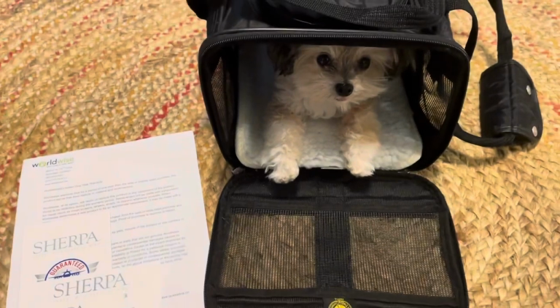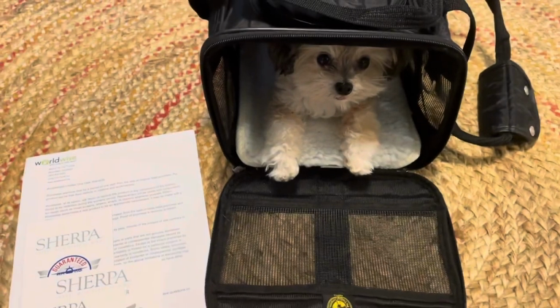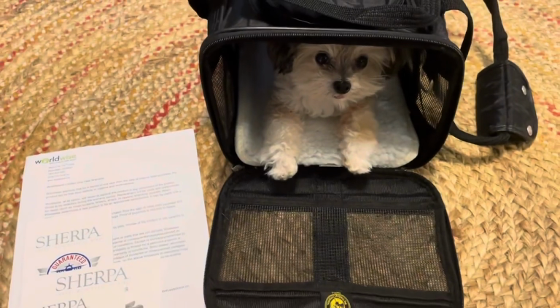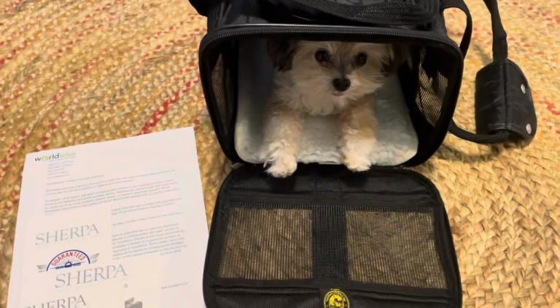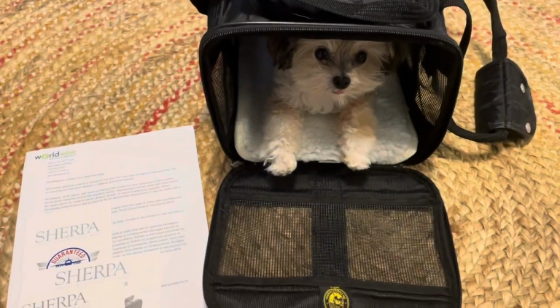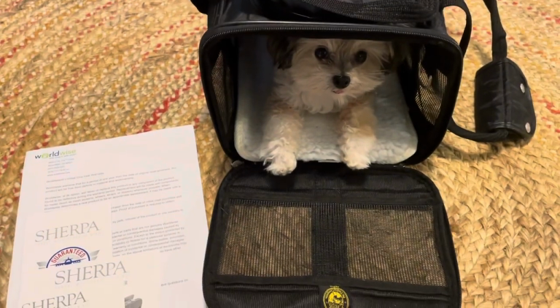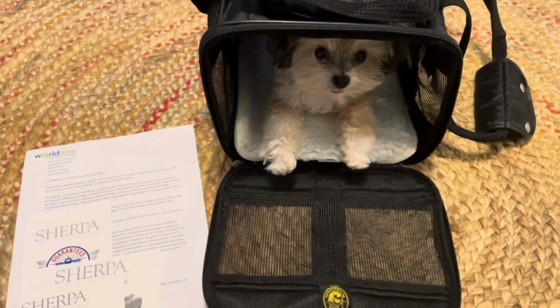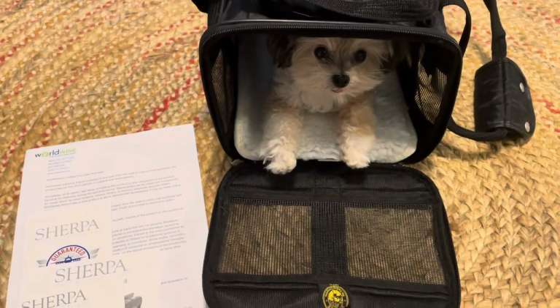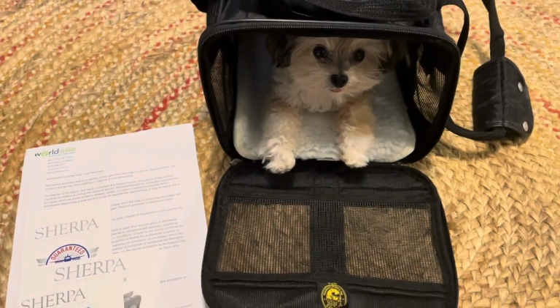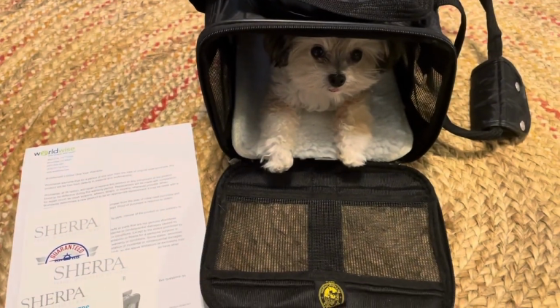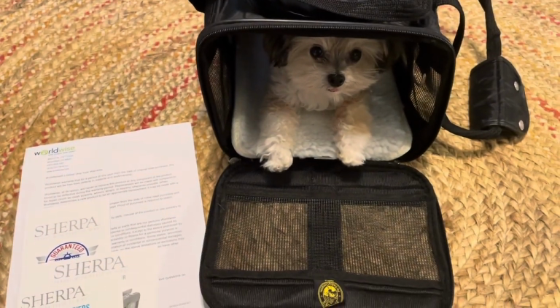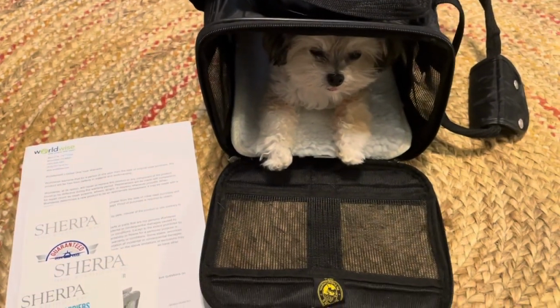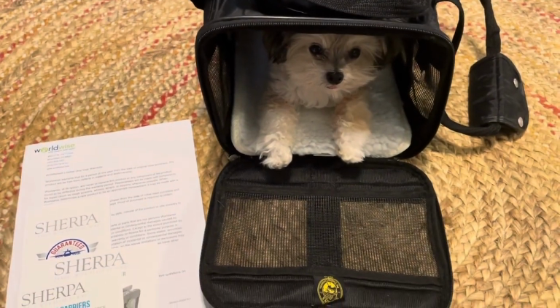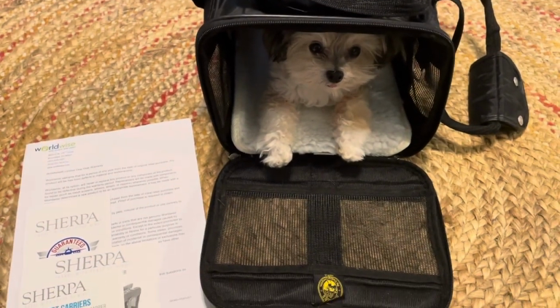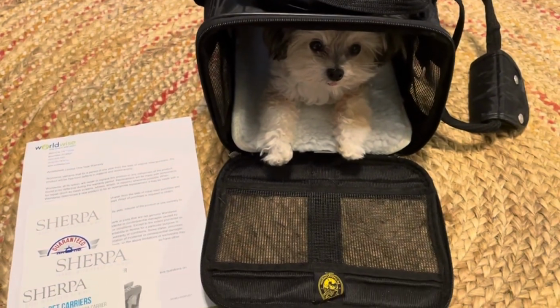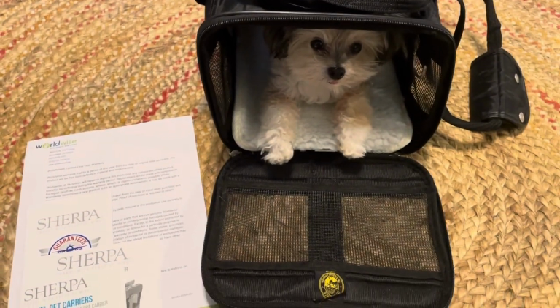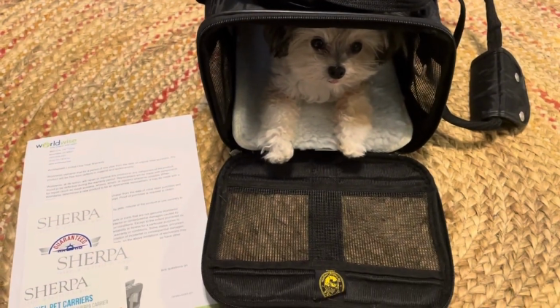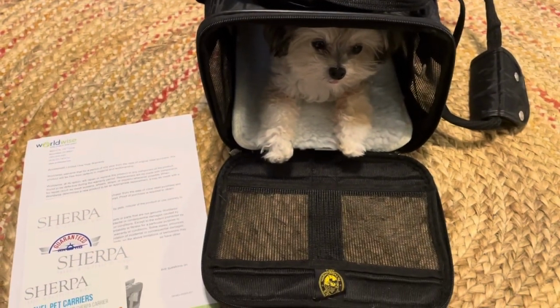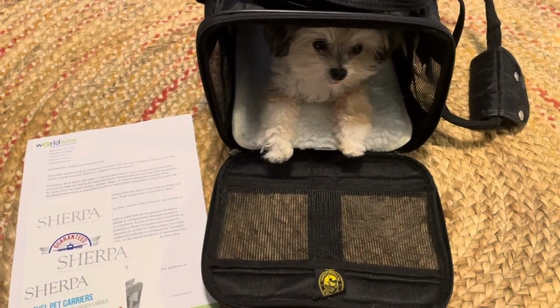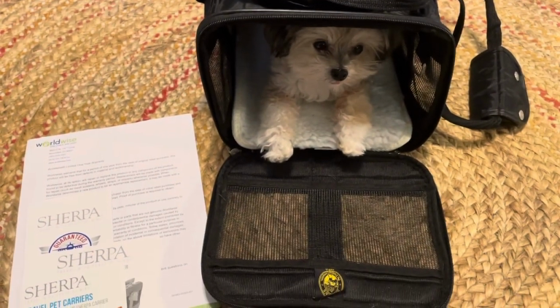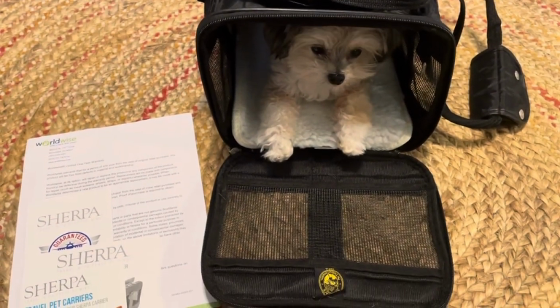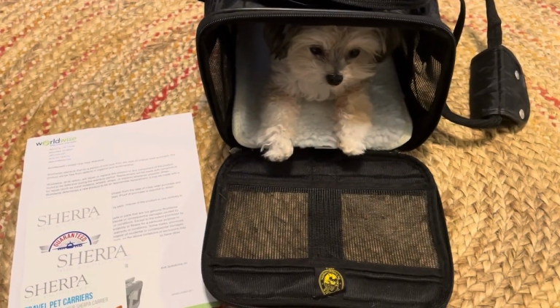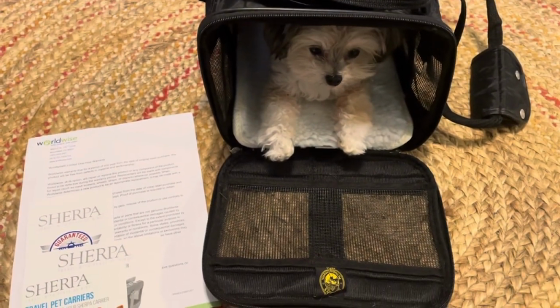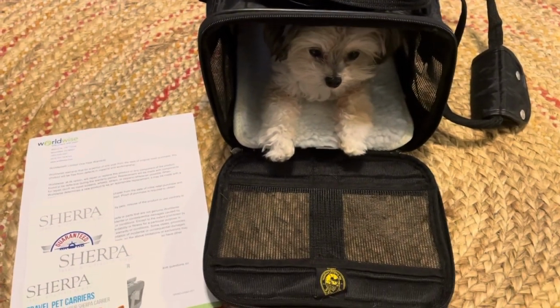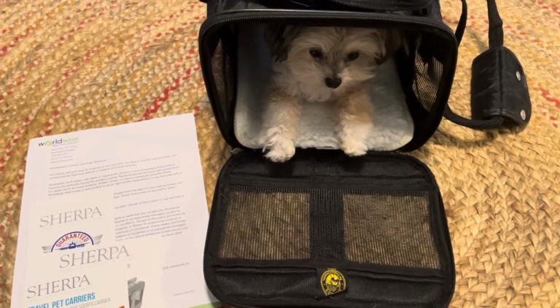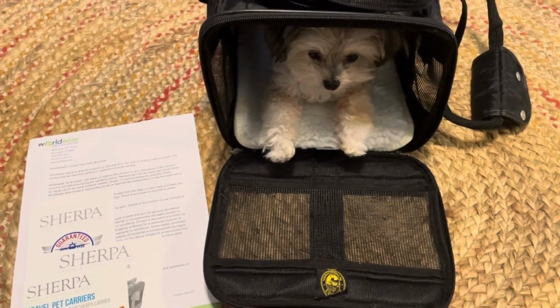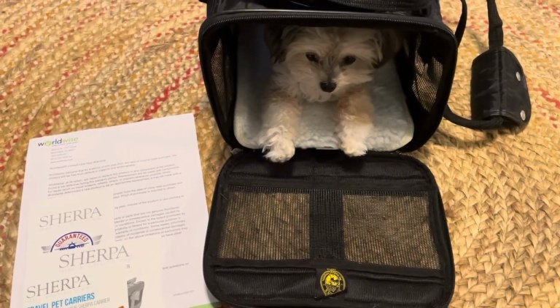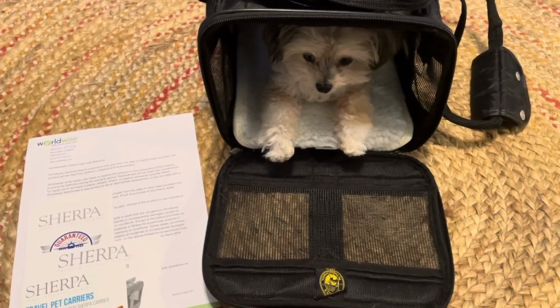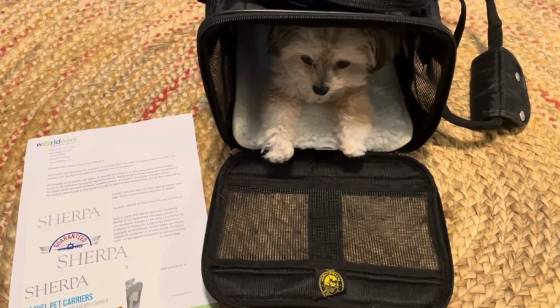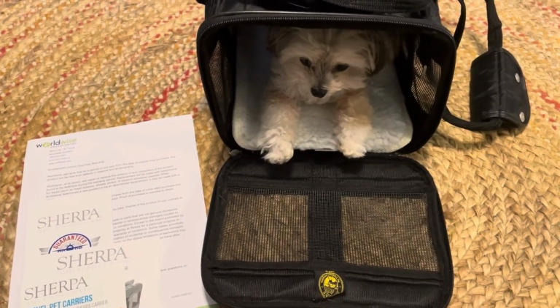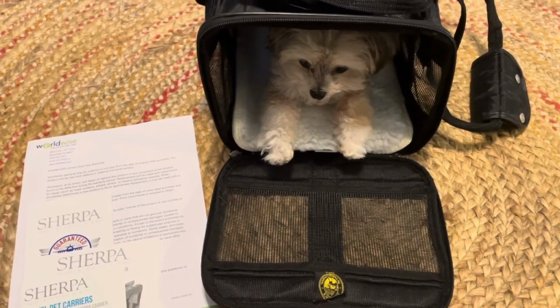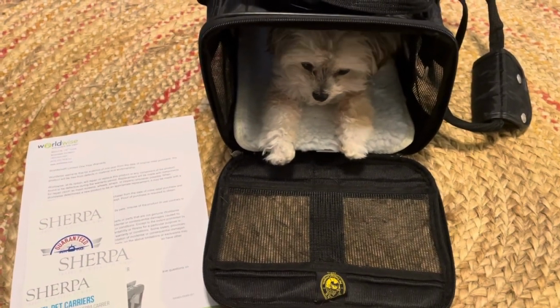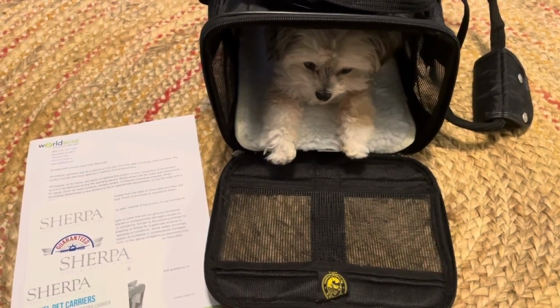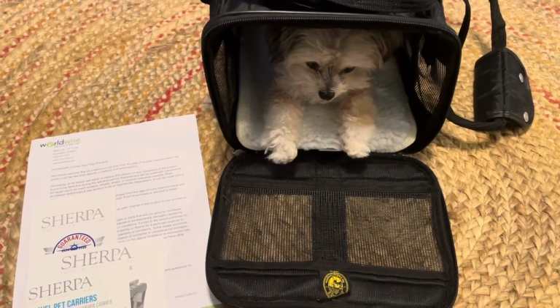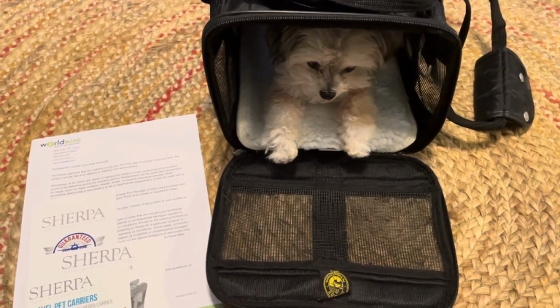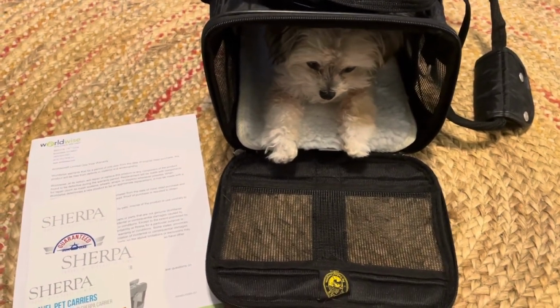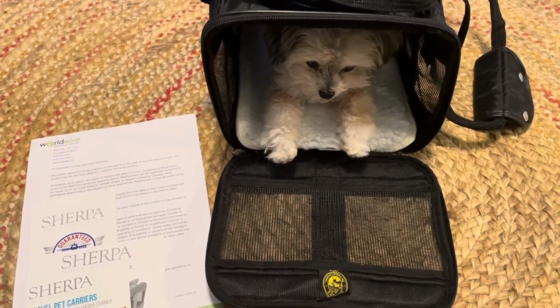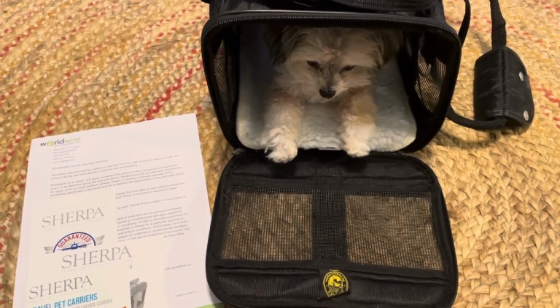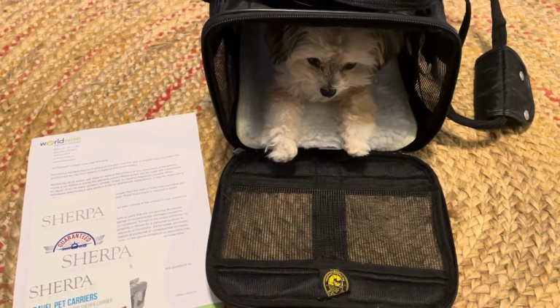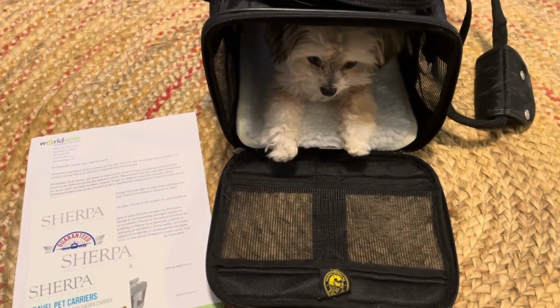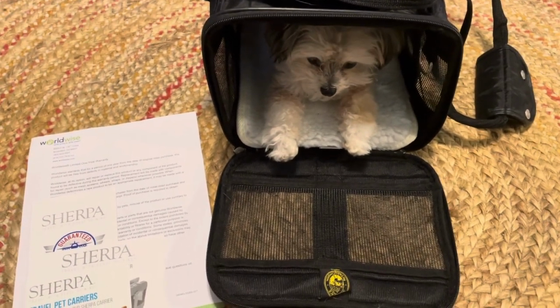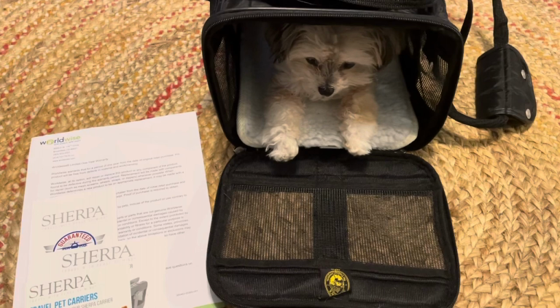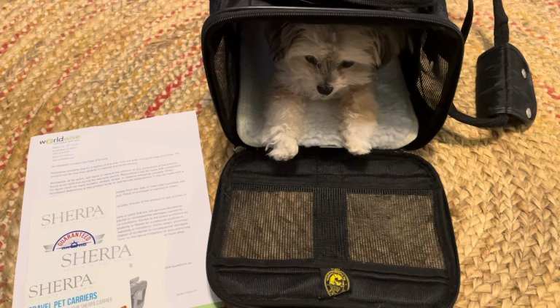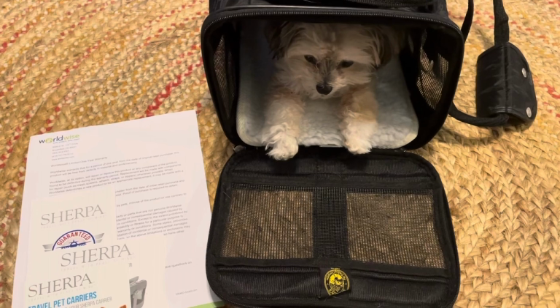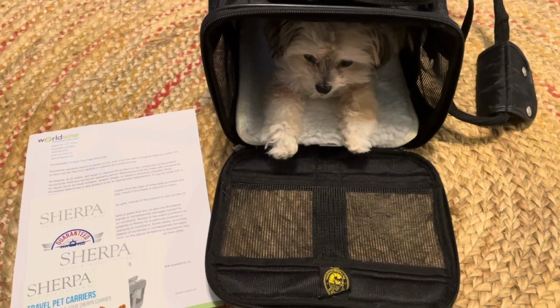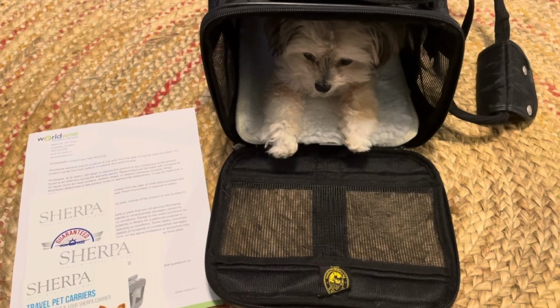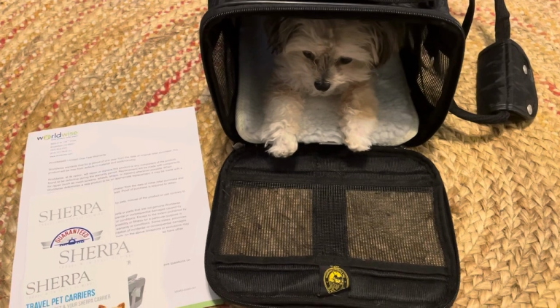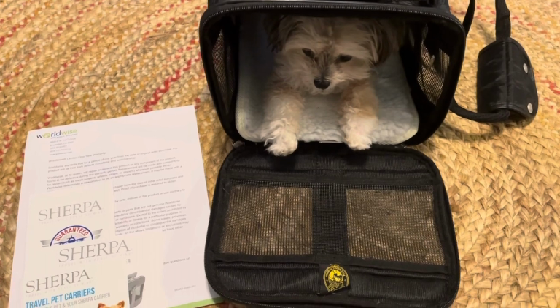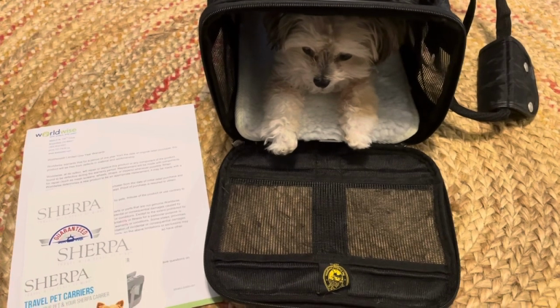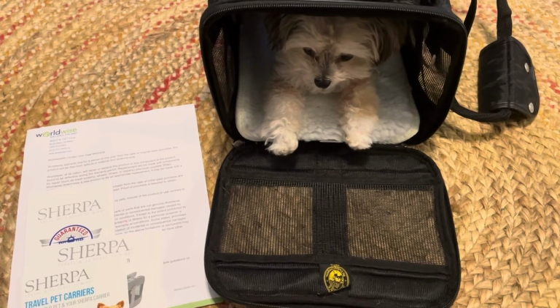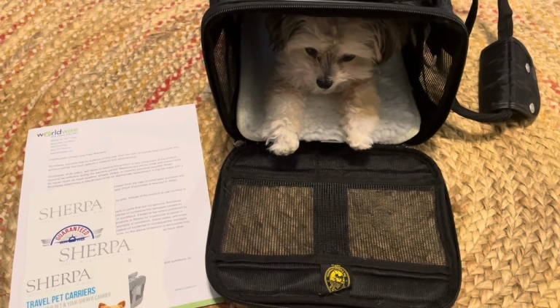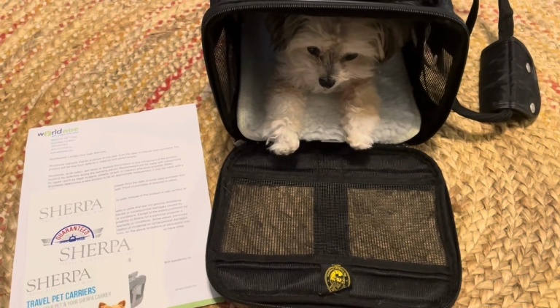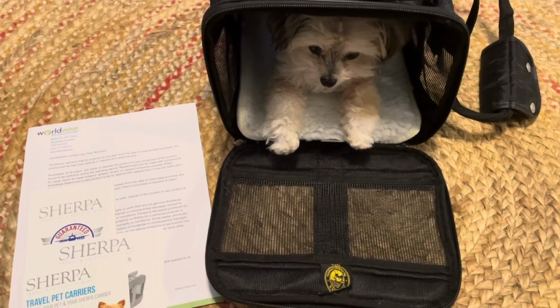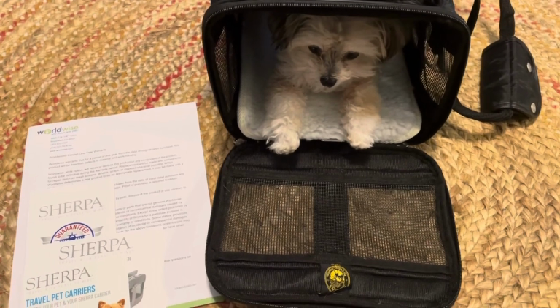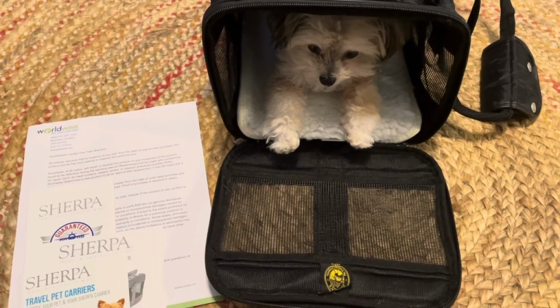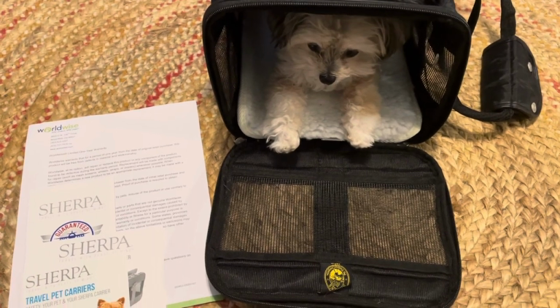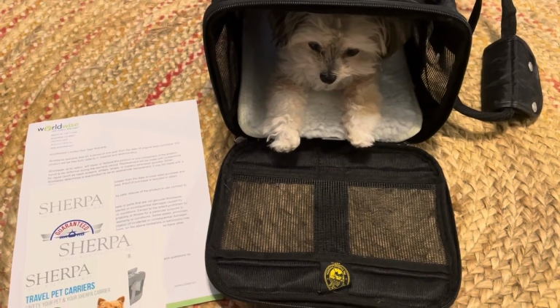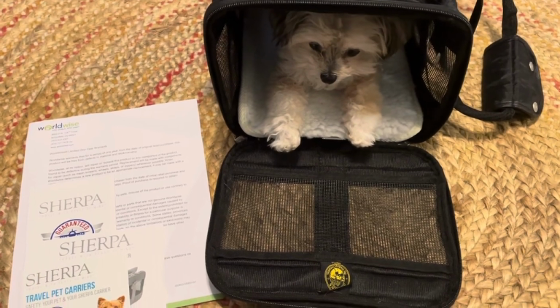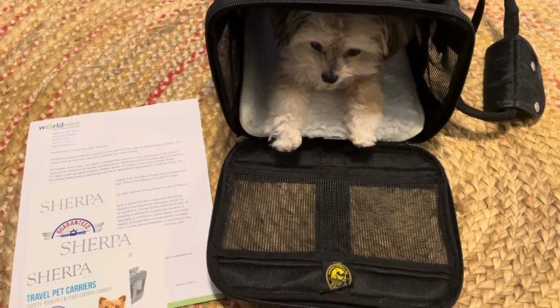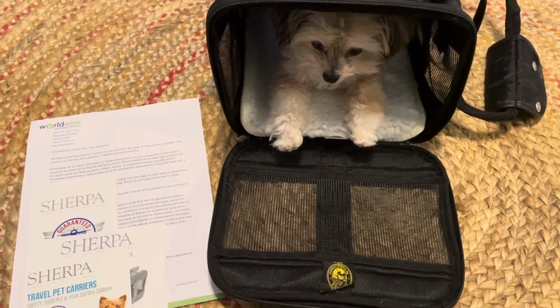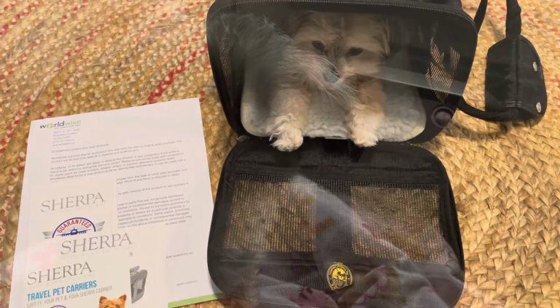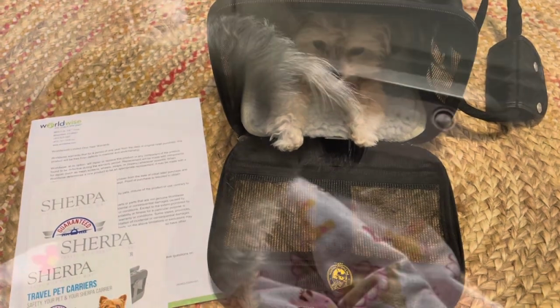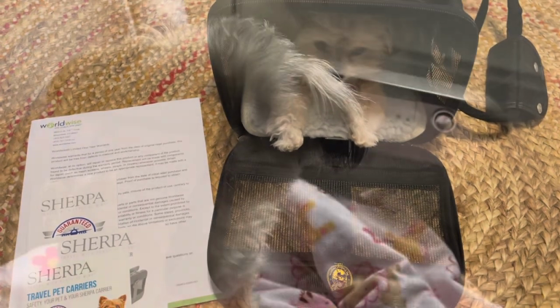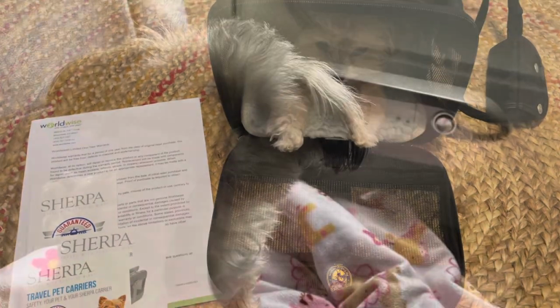So you guys, I recommend if you're flying and carrying your baby on board, check this company out because I would definitely be using it again.